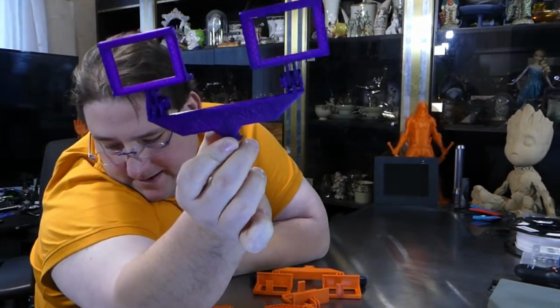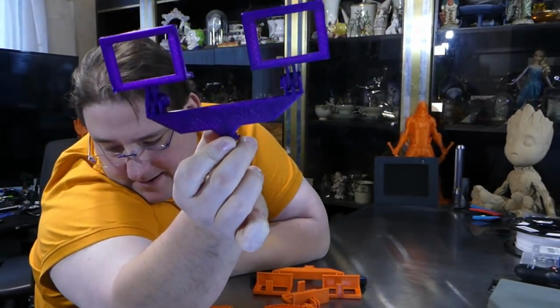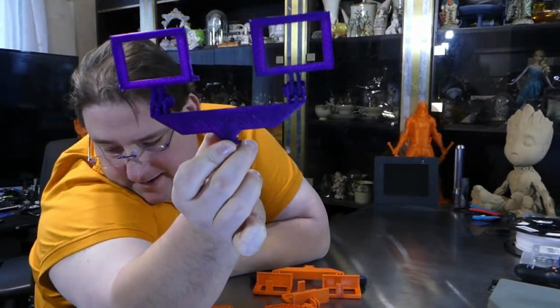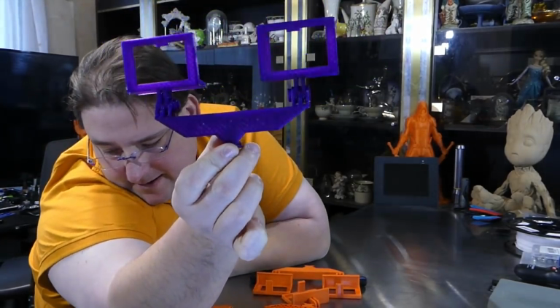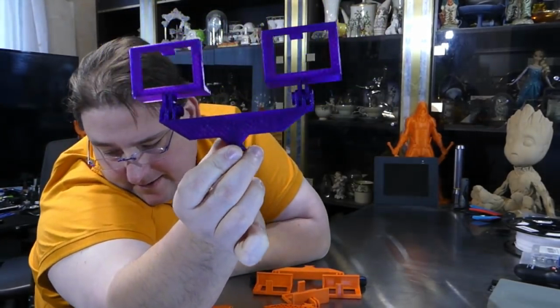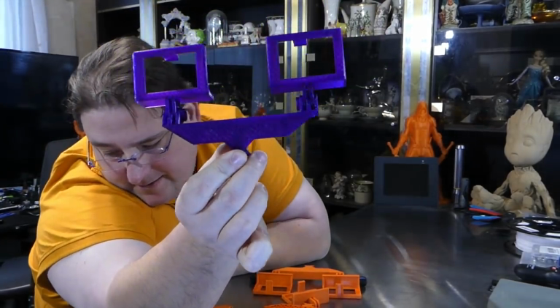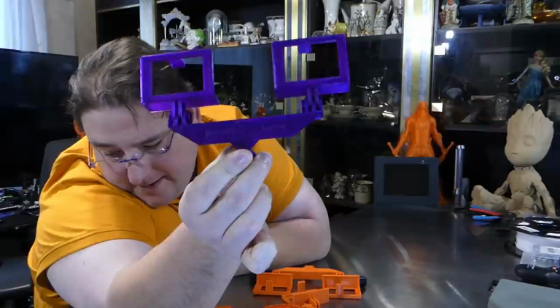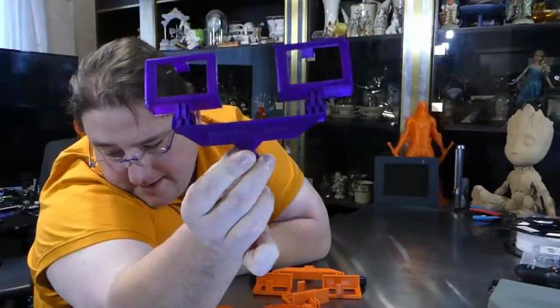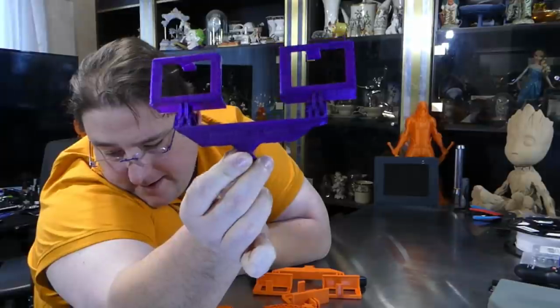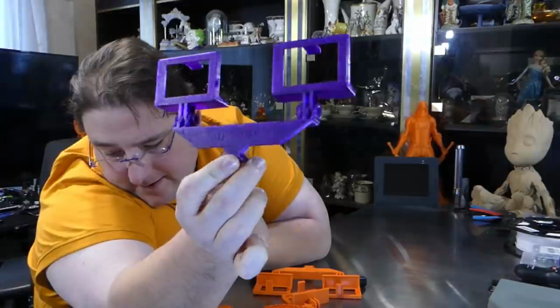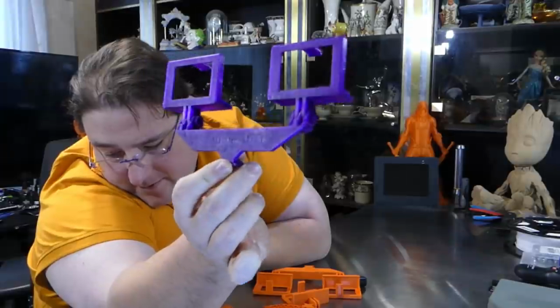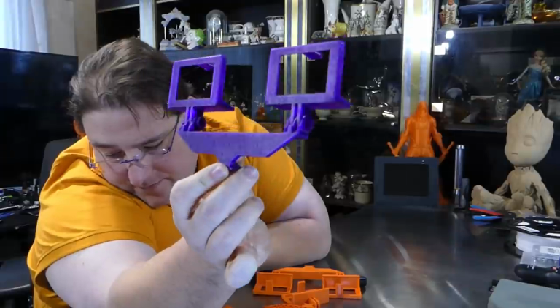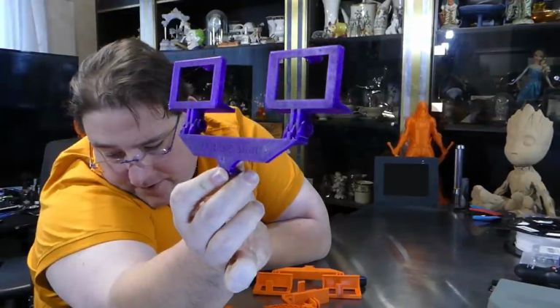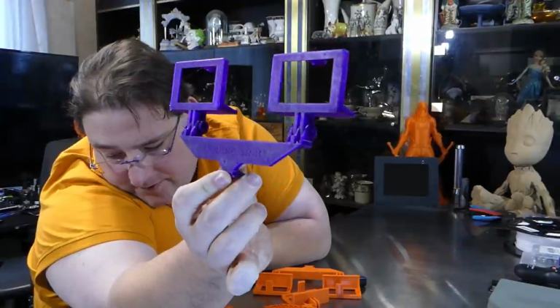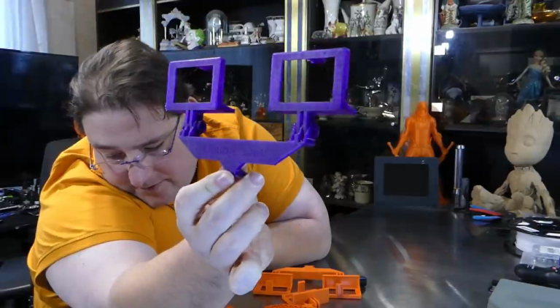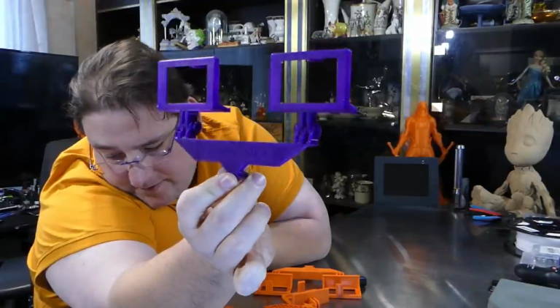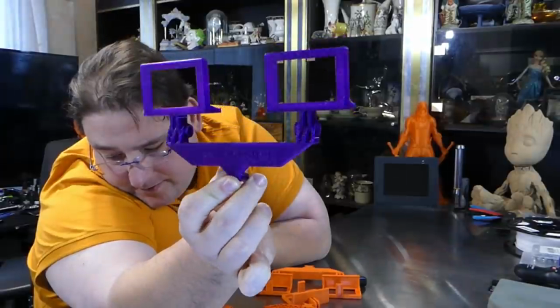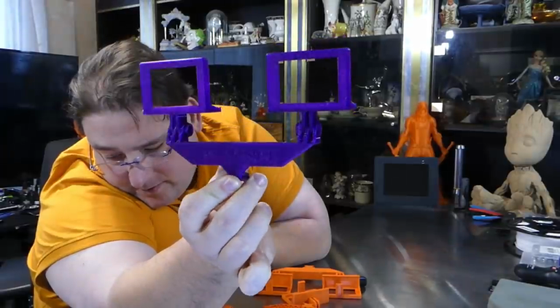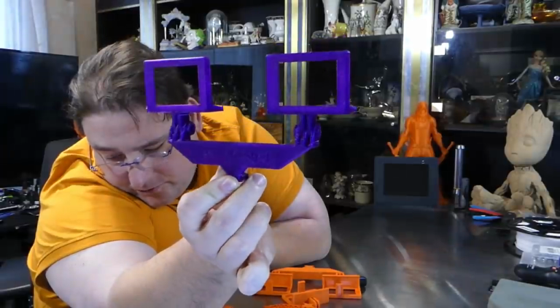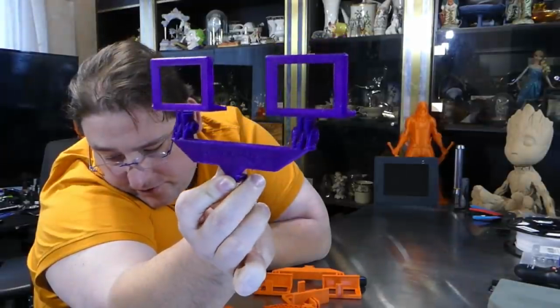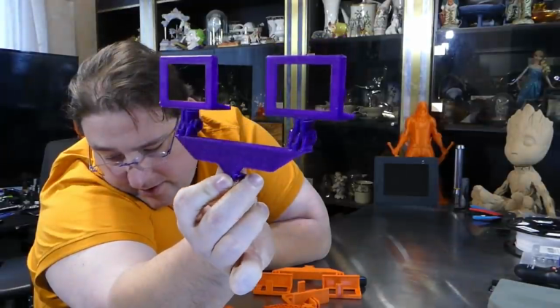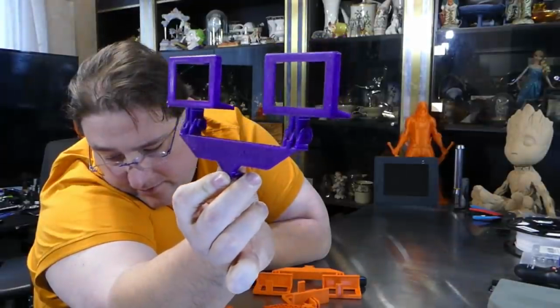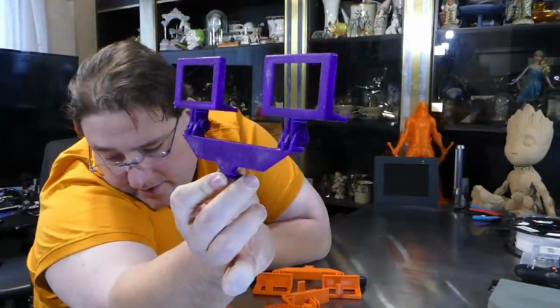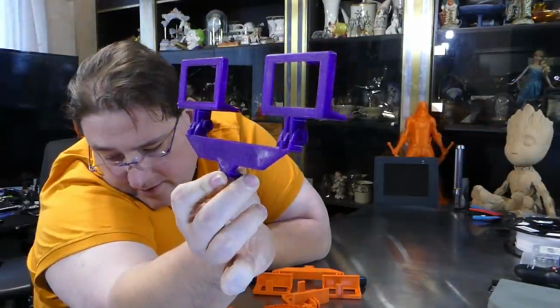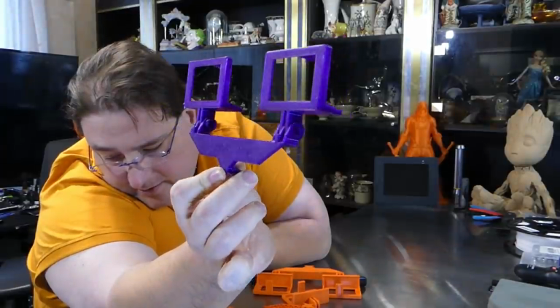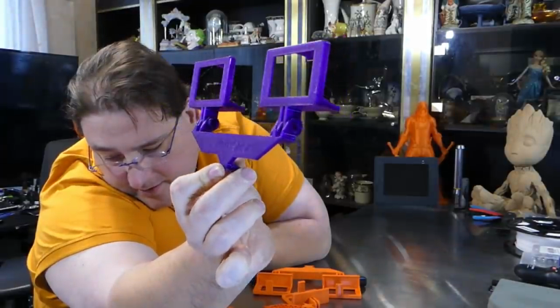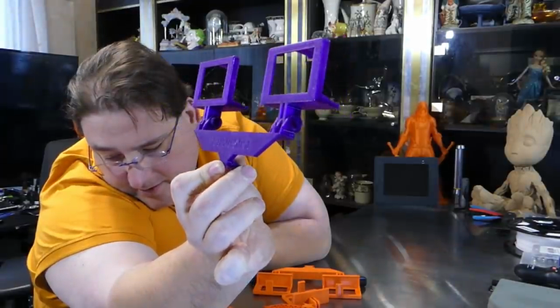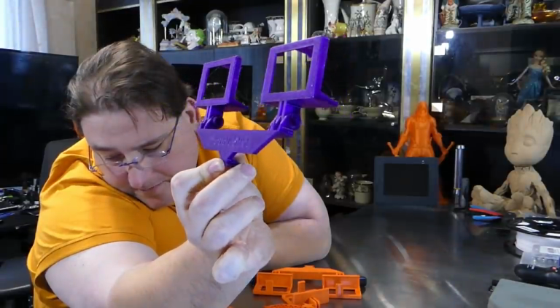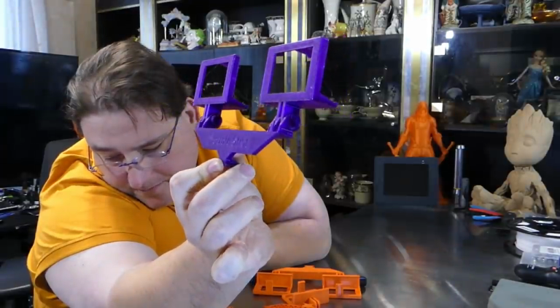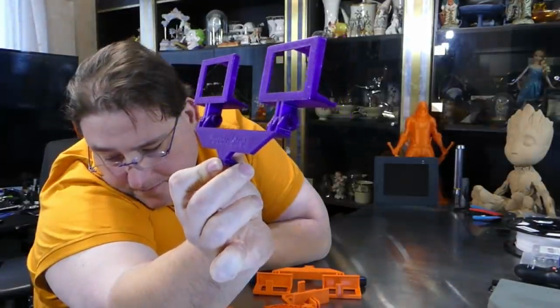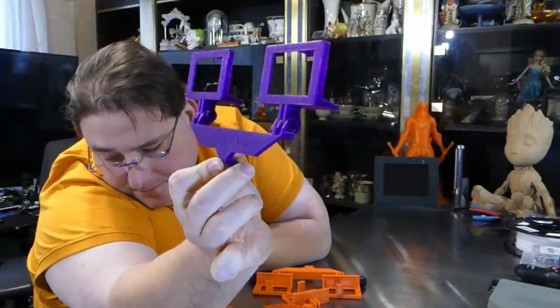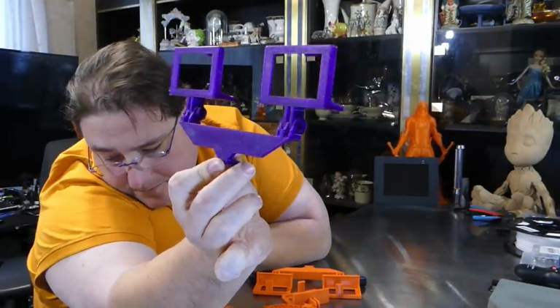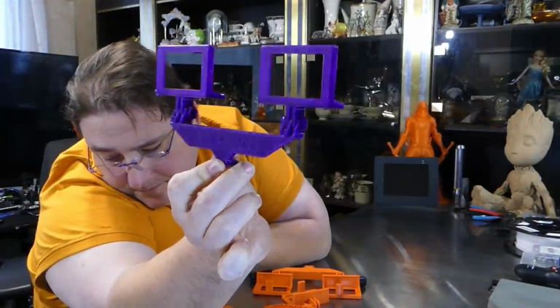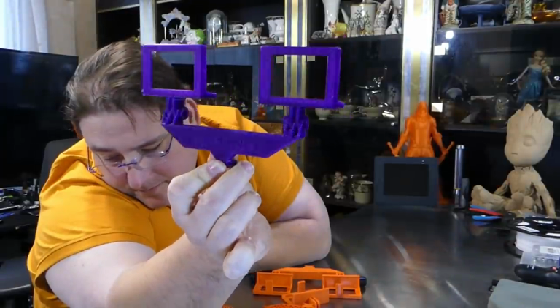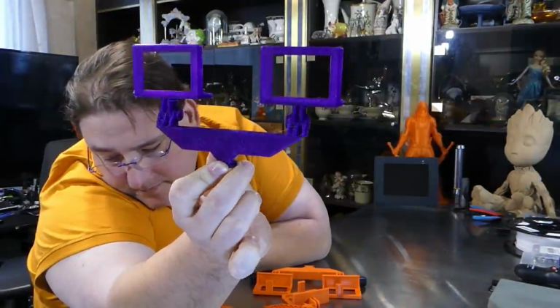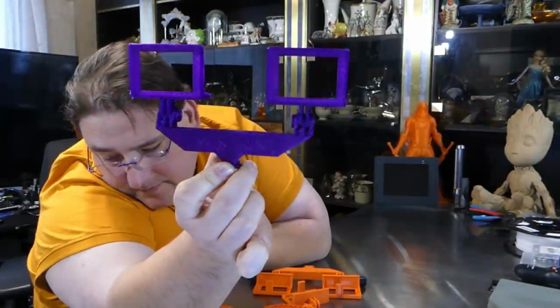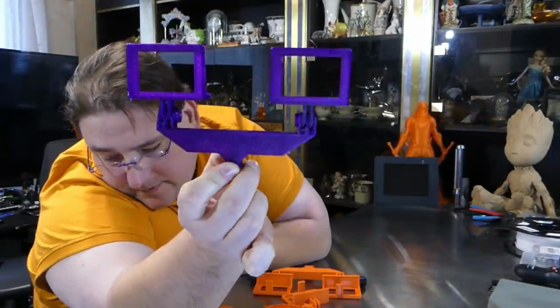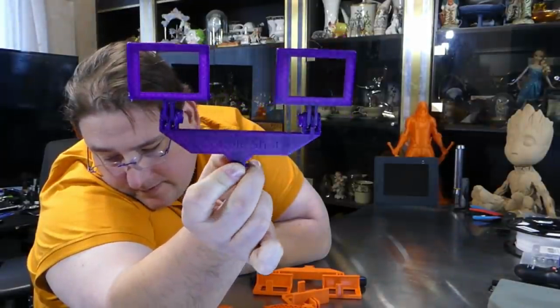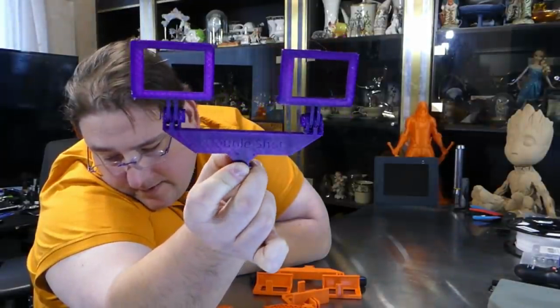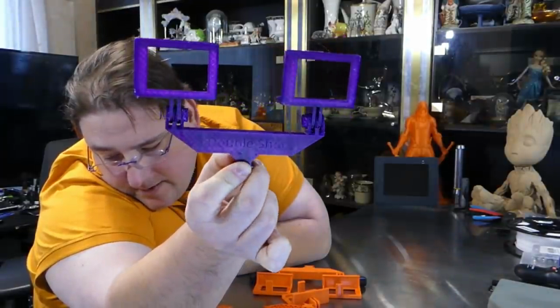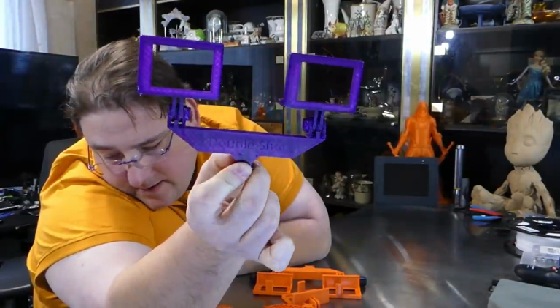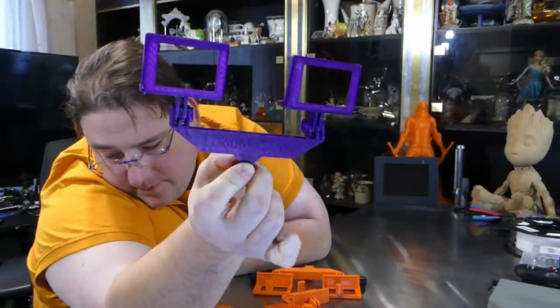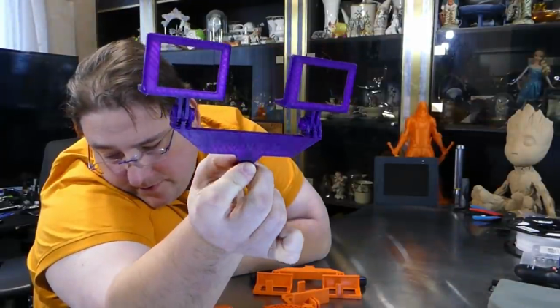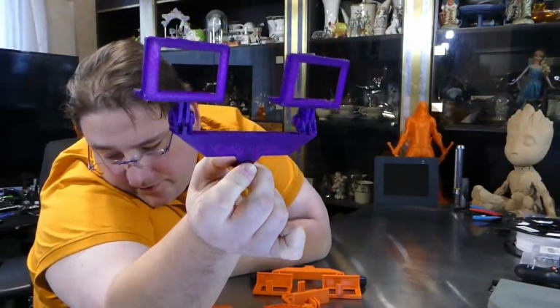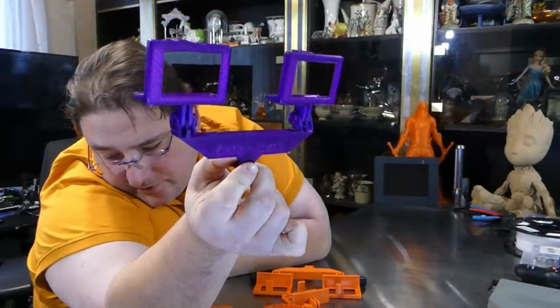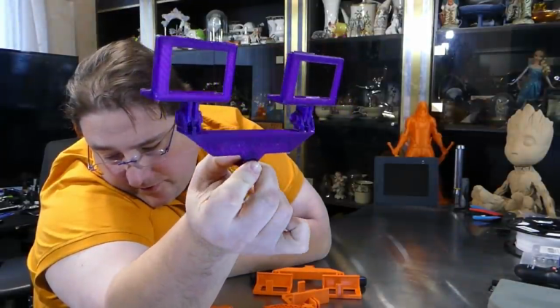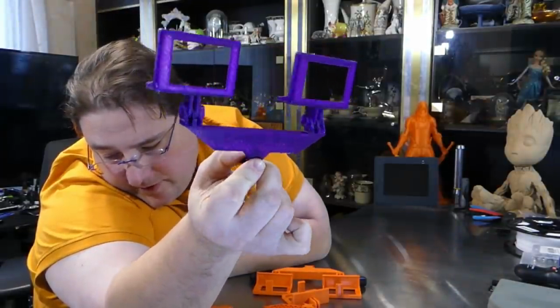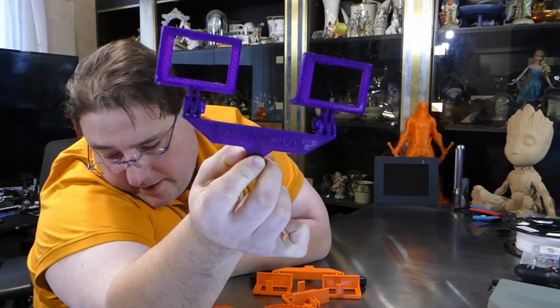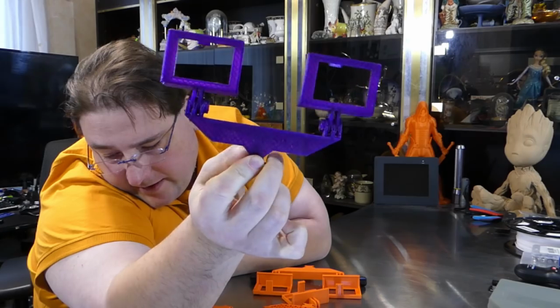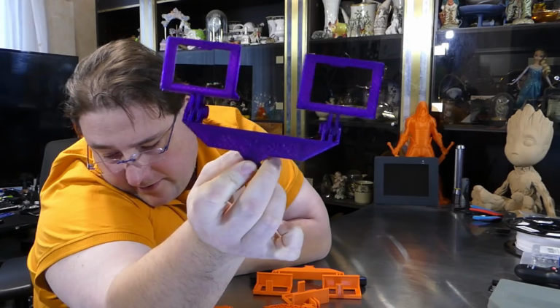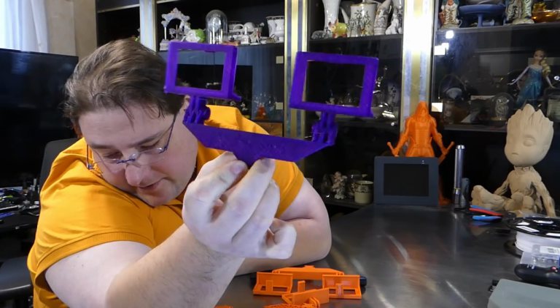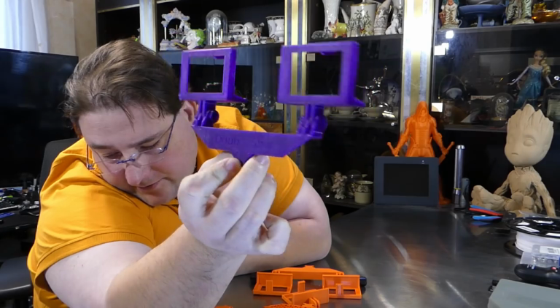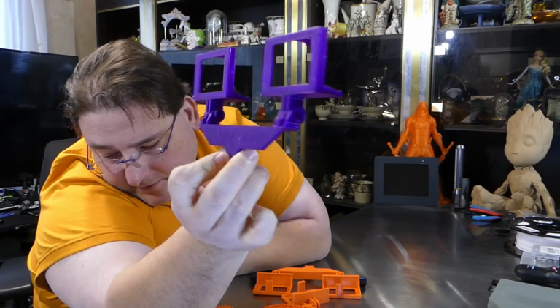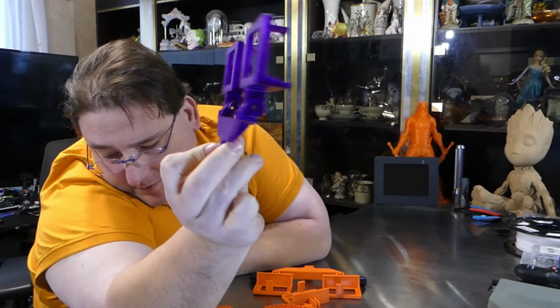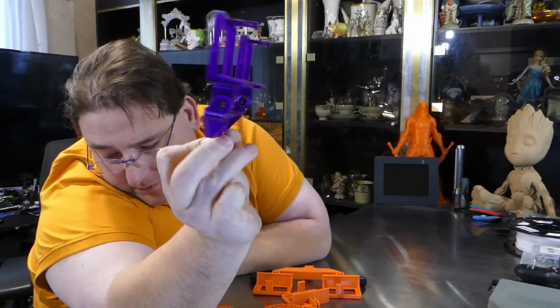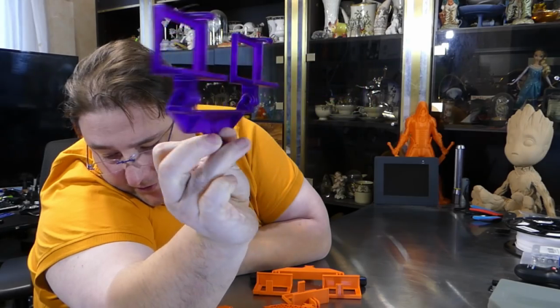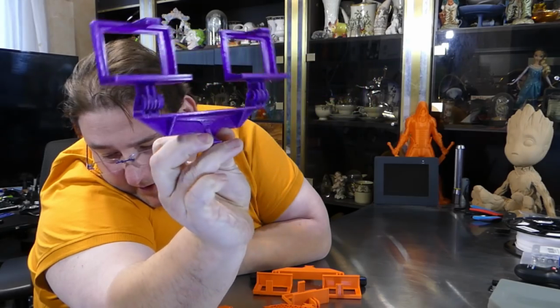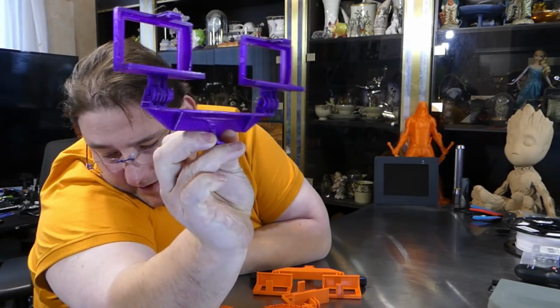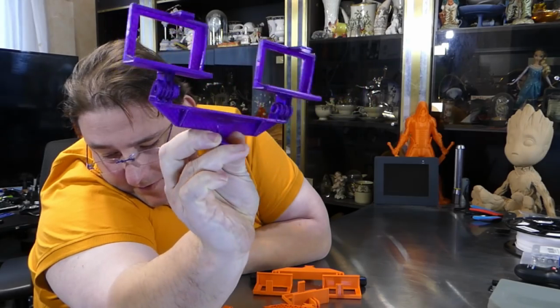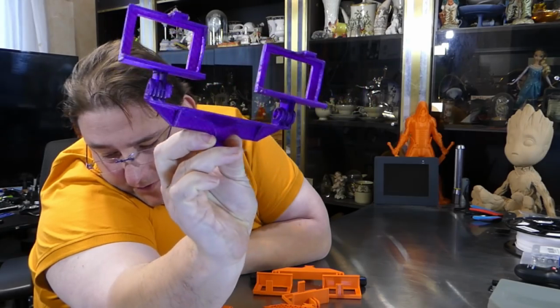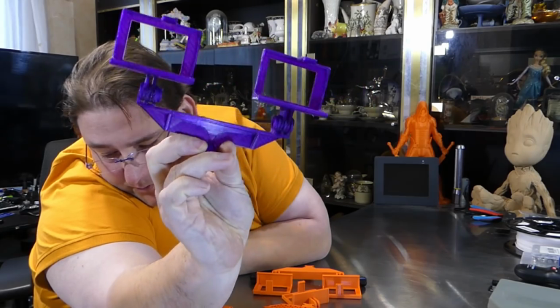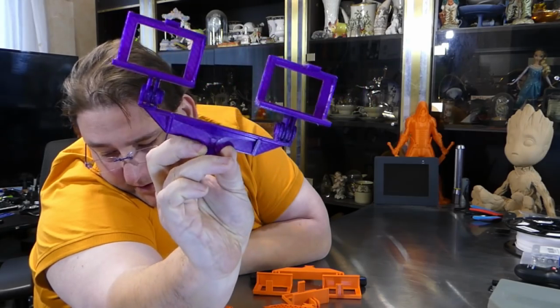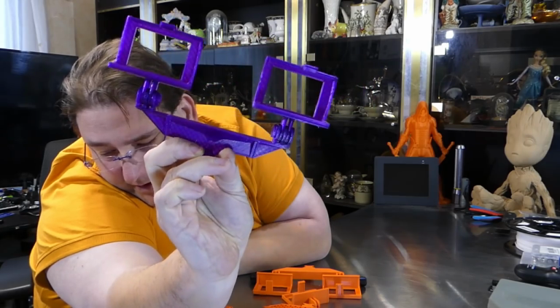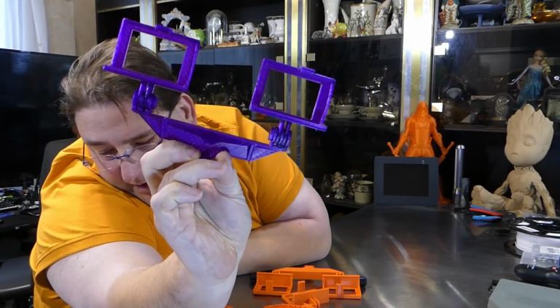I also printed it in 3D Rax Purple Haze, just because that looks cool. I don't know if you can see 'double shot' written on there — it's just a cutout that says 'double shot.' I thought it was pretty neat.